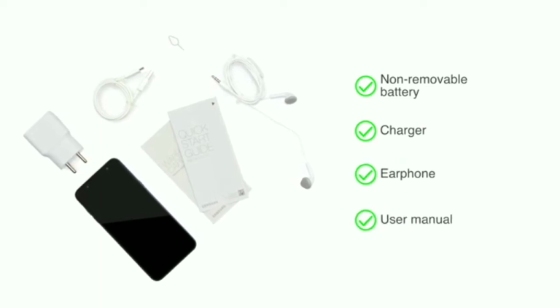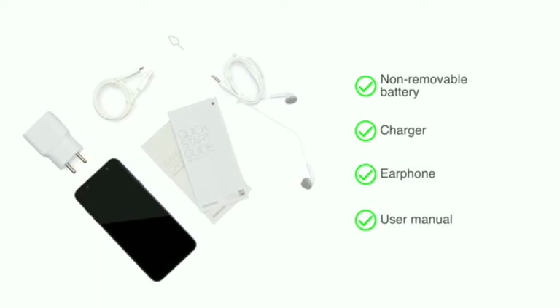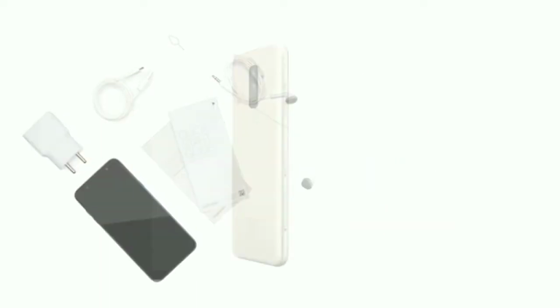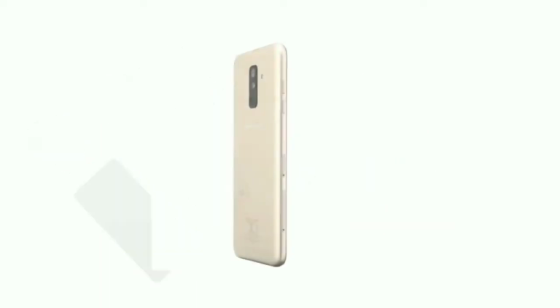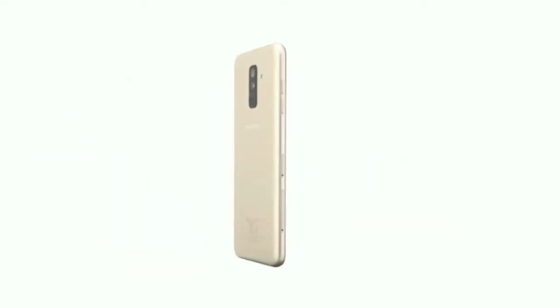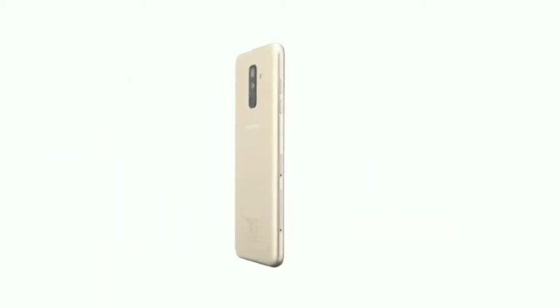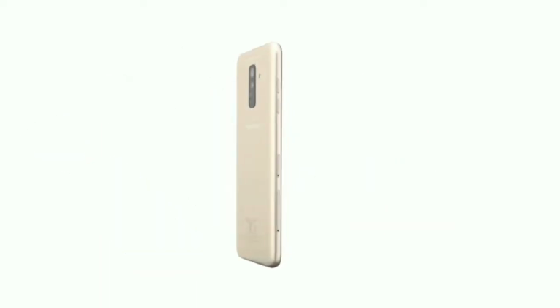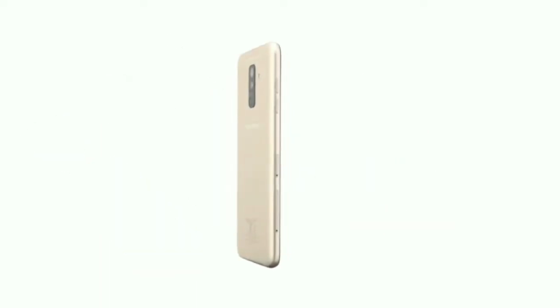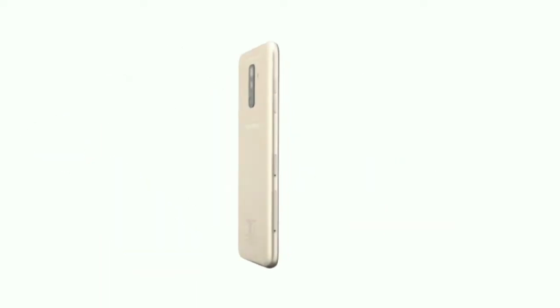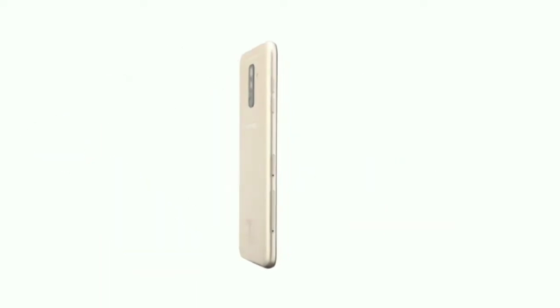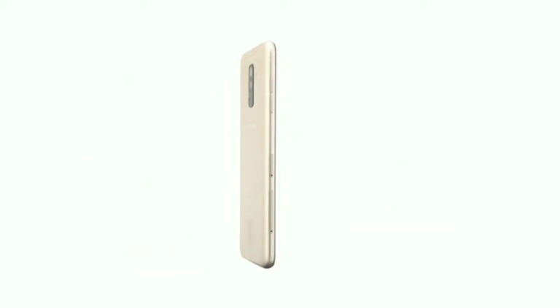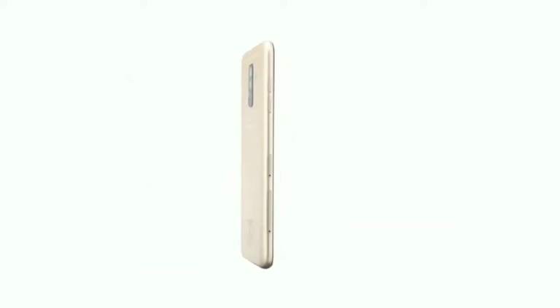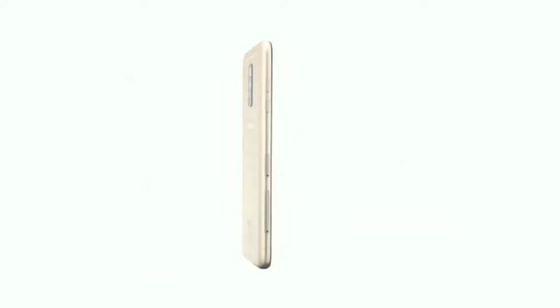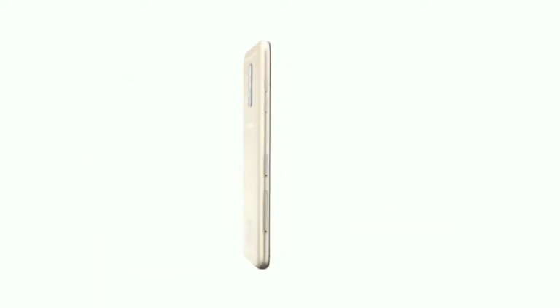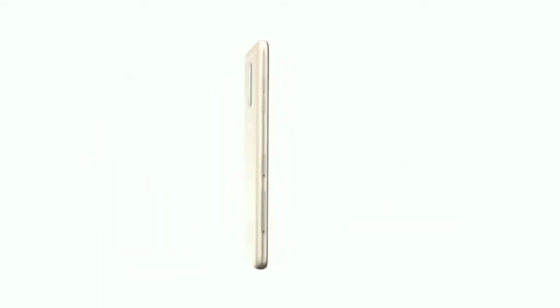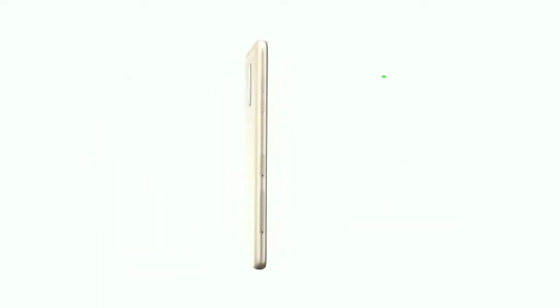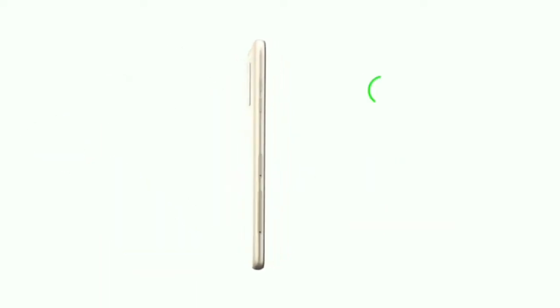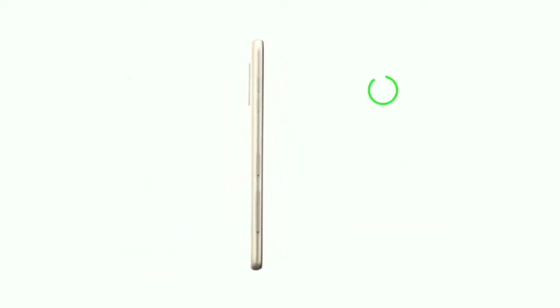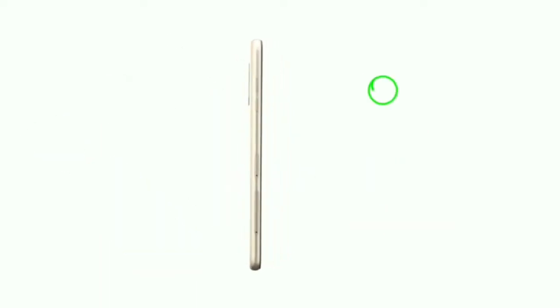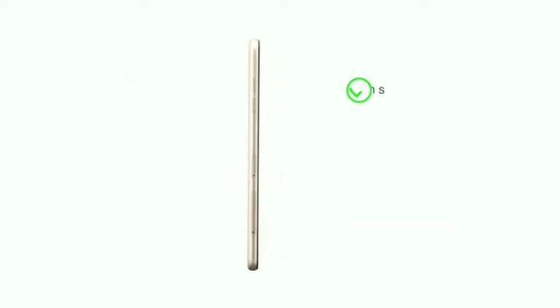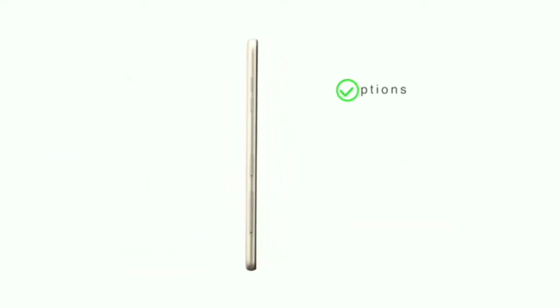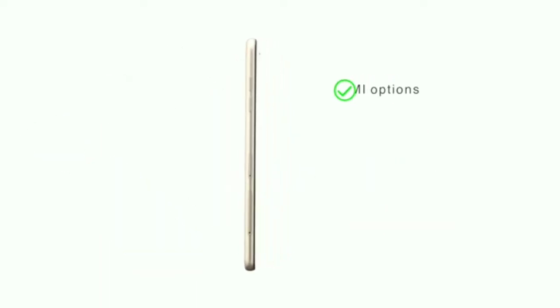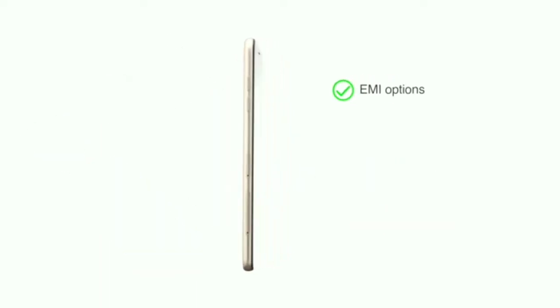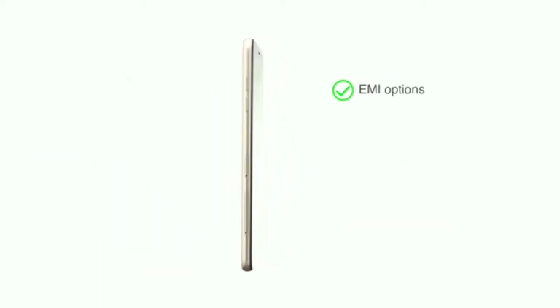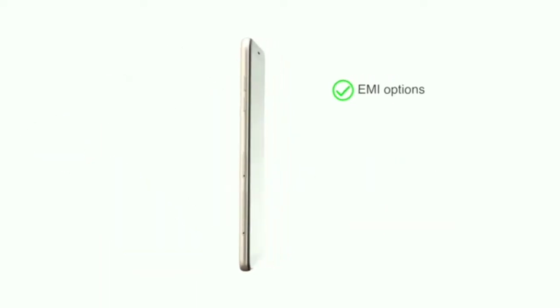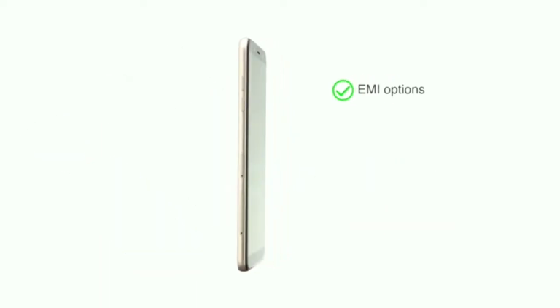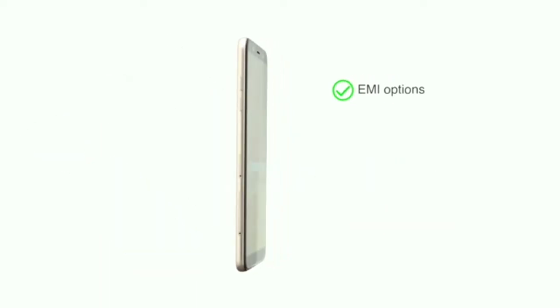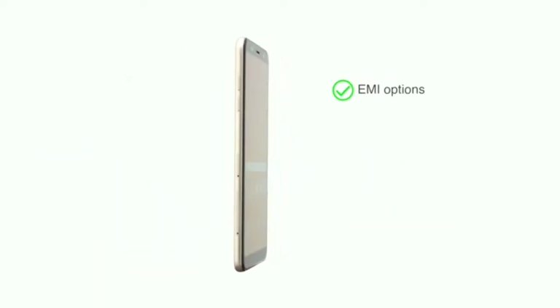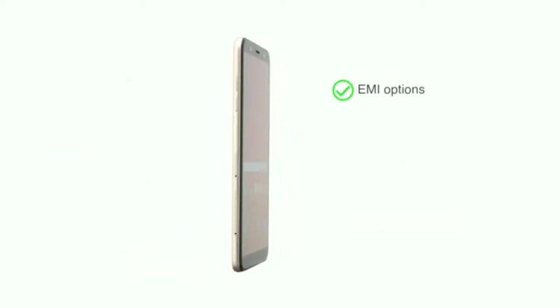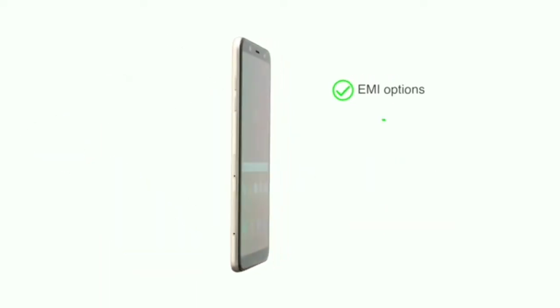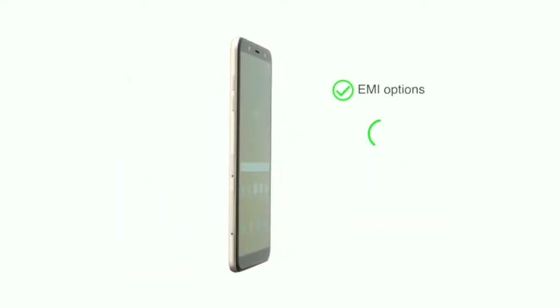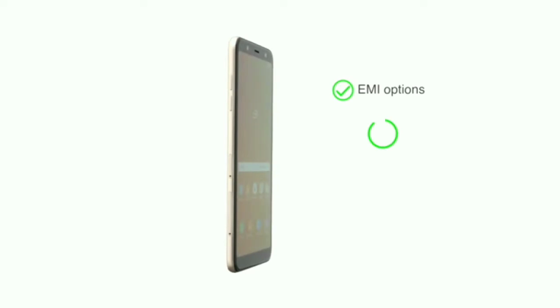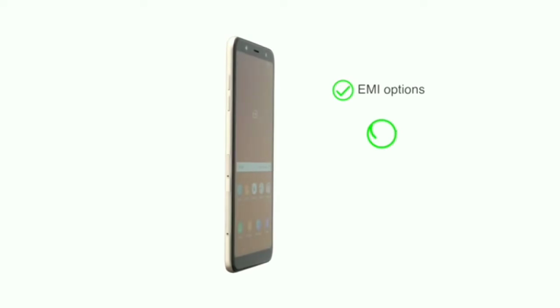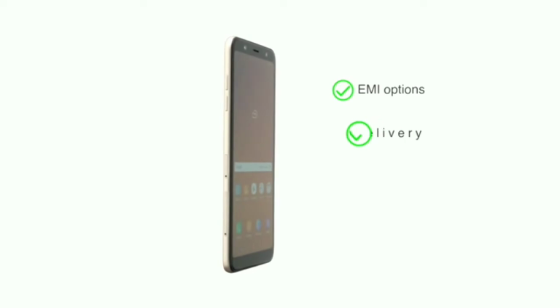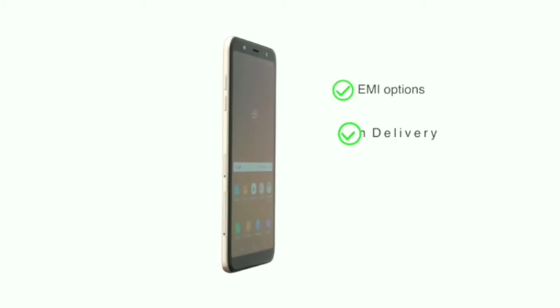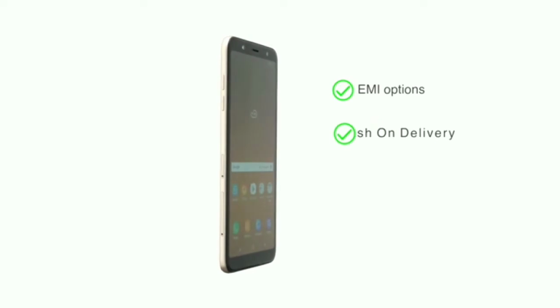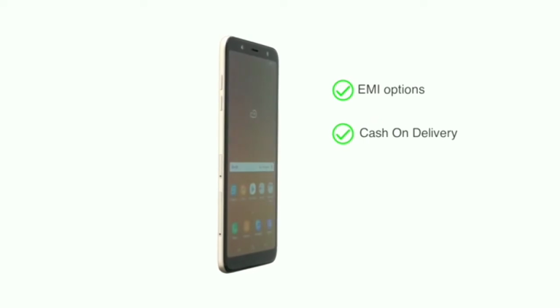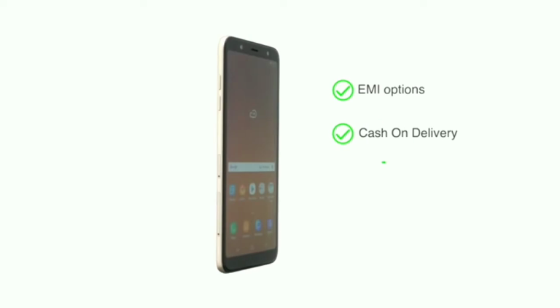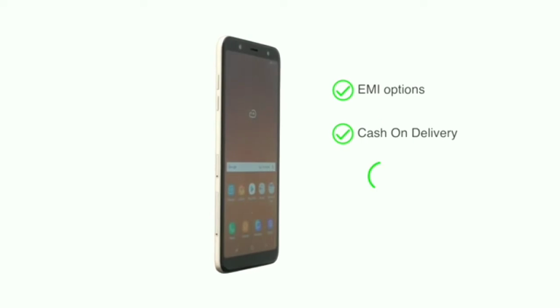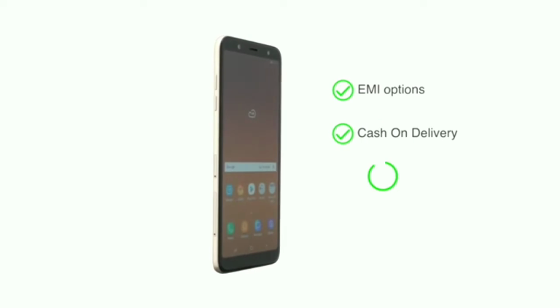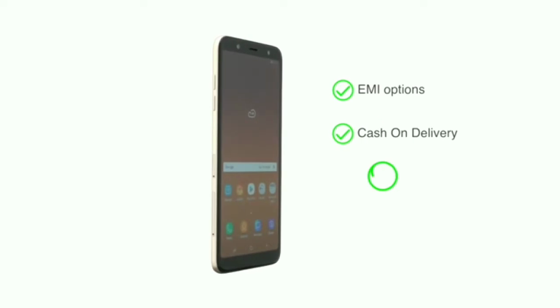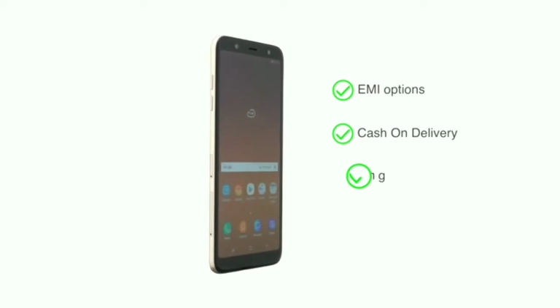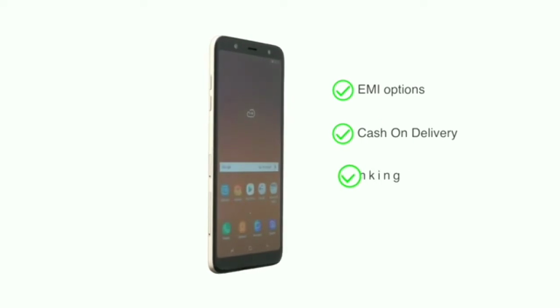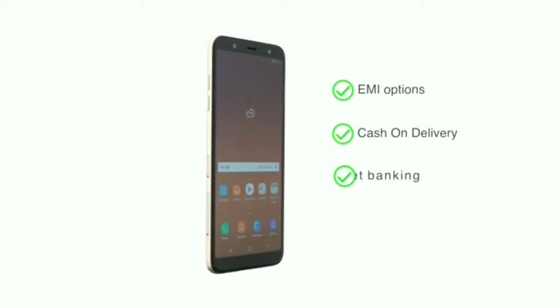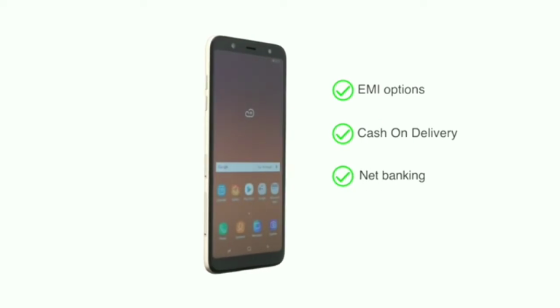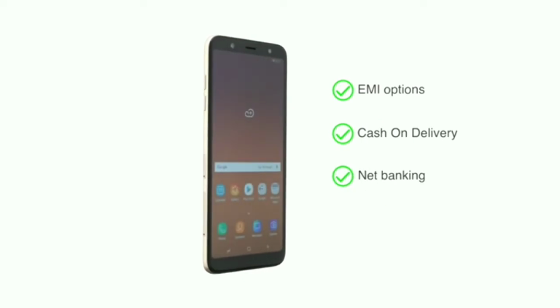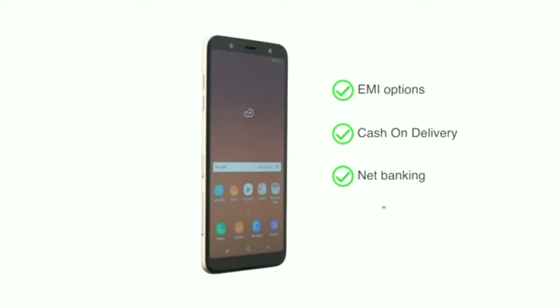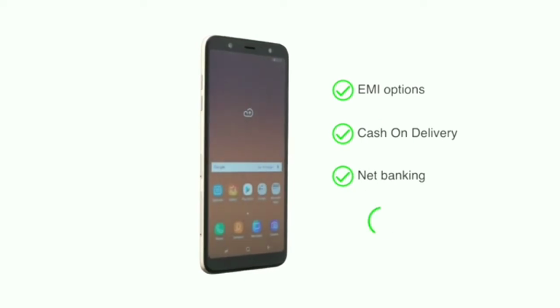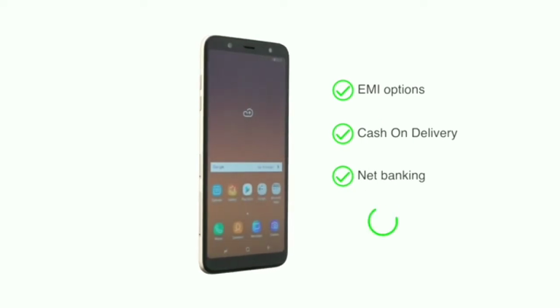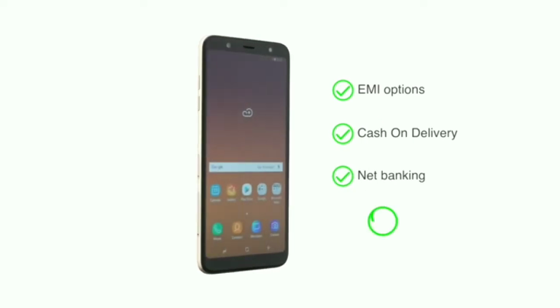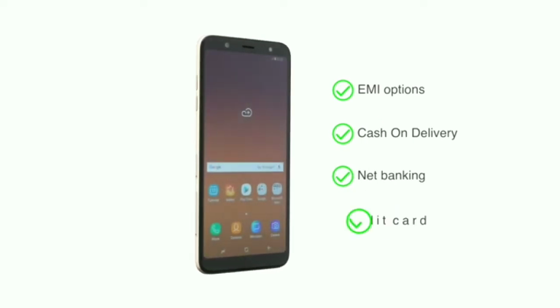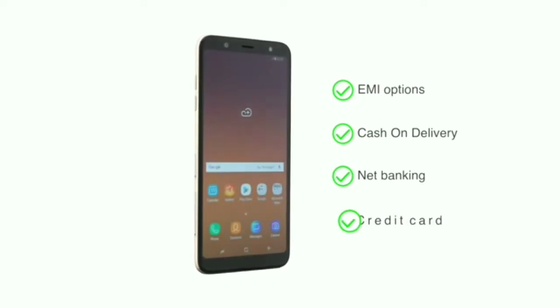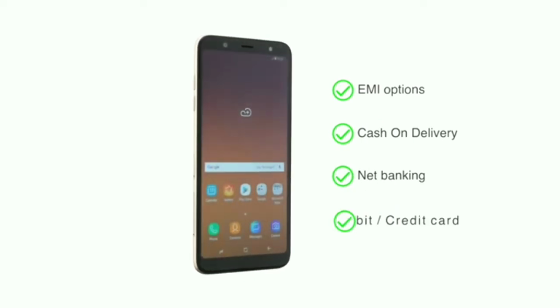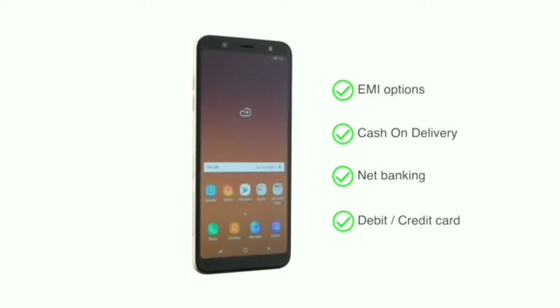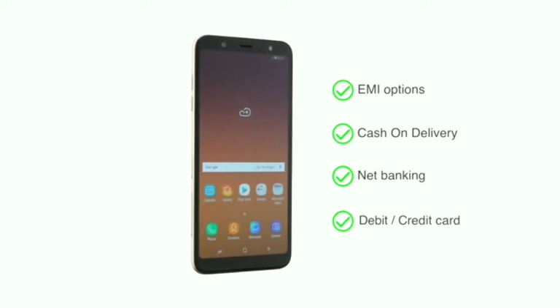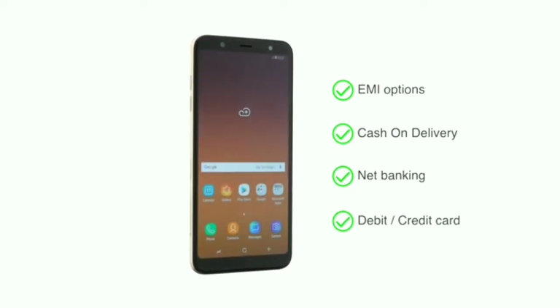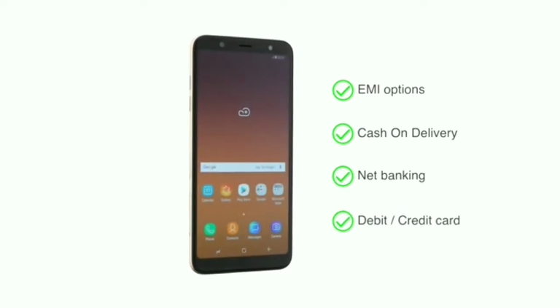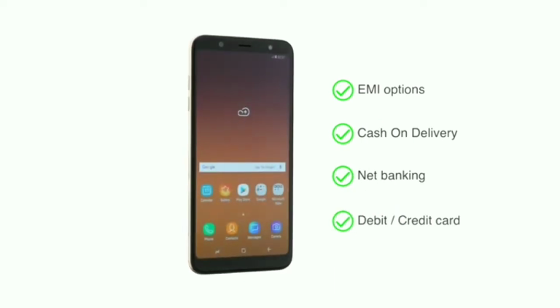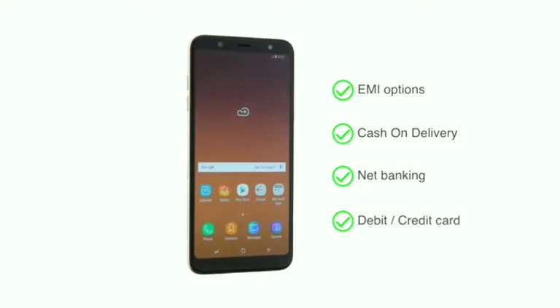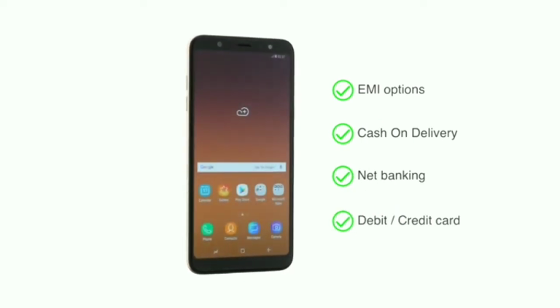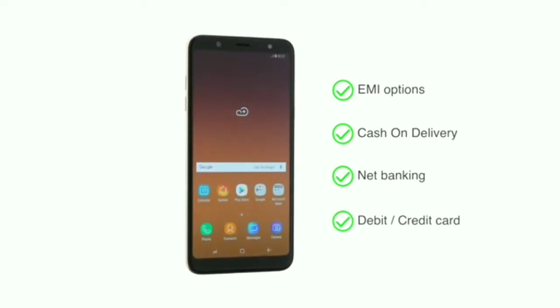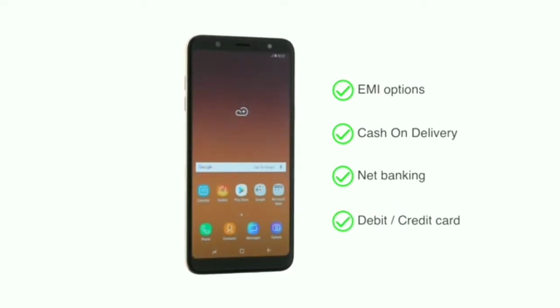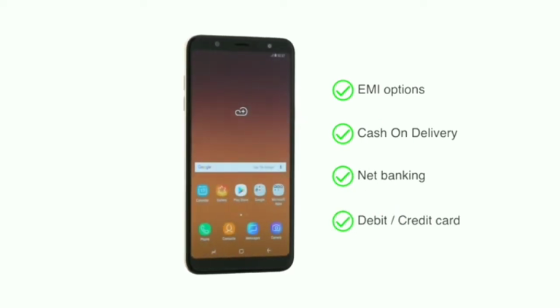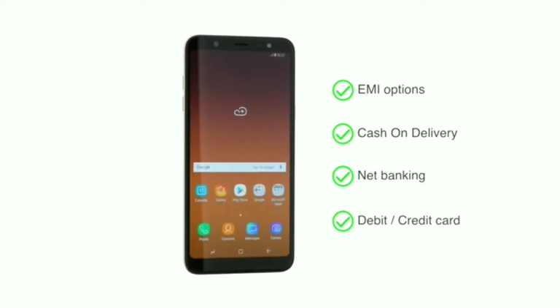The phone is made available through various EMI options, cash on delivery, net banking, or payment through your debit or credit cards.